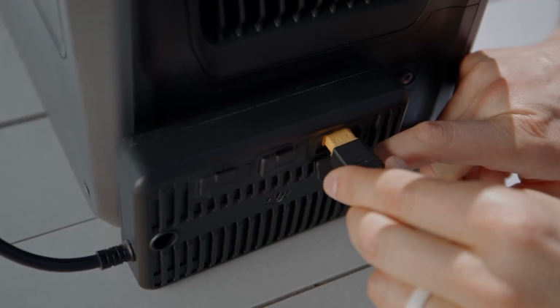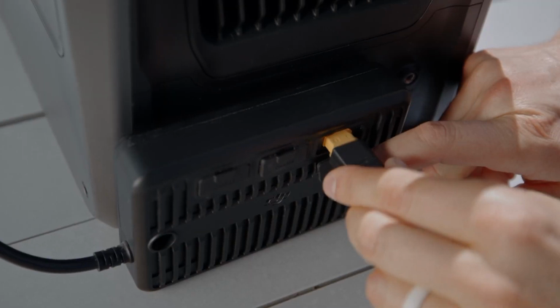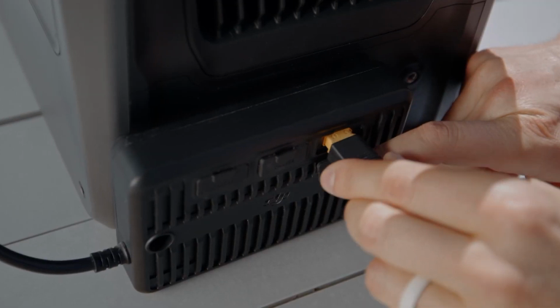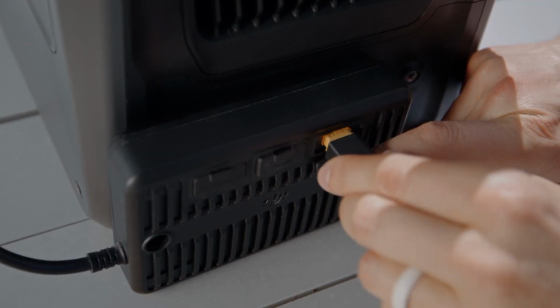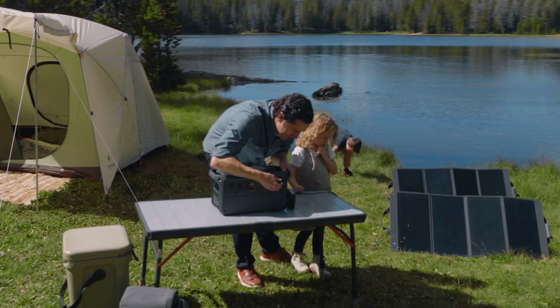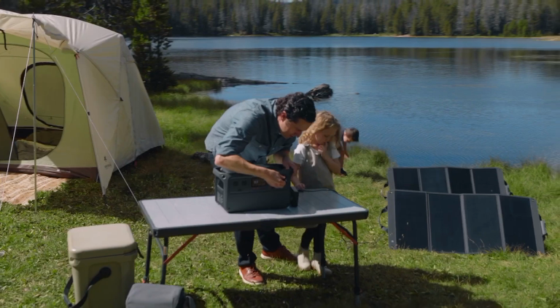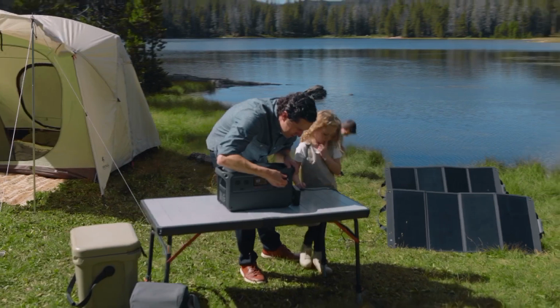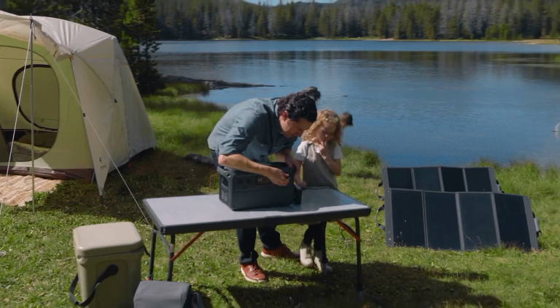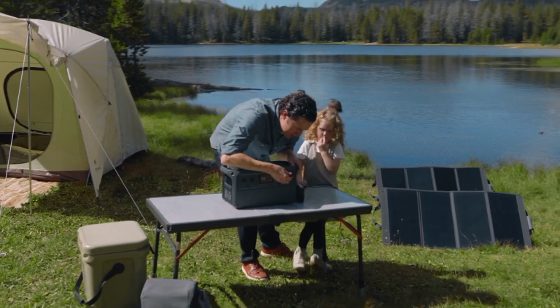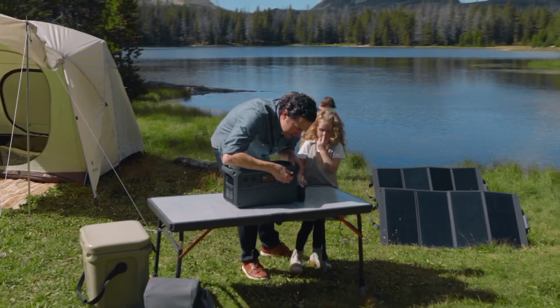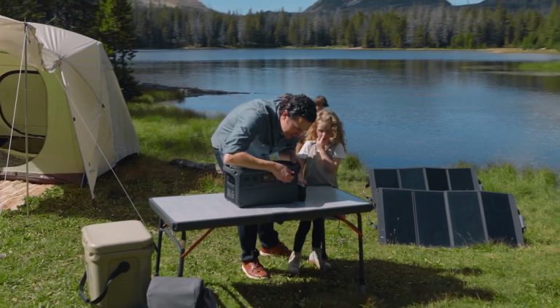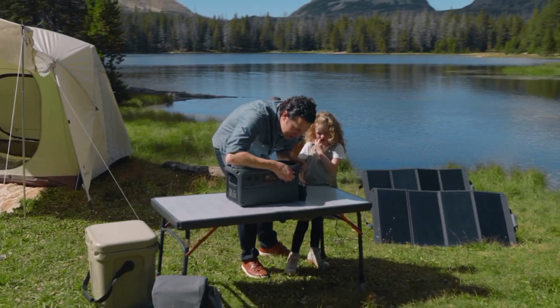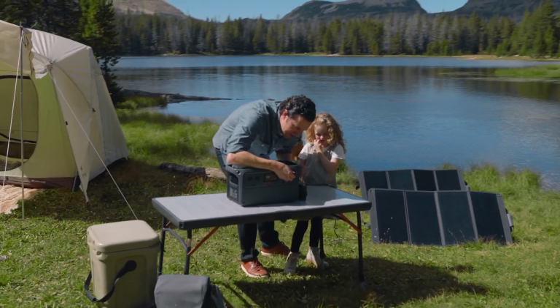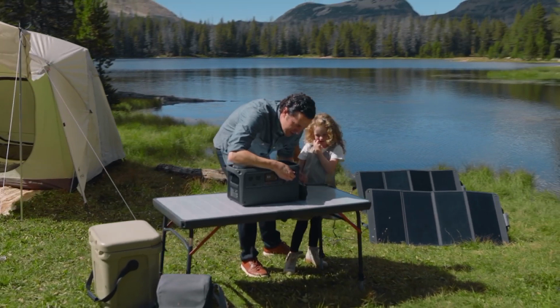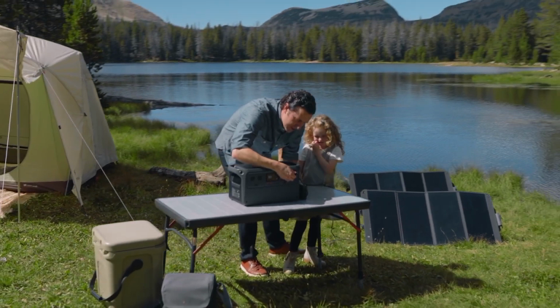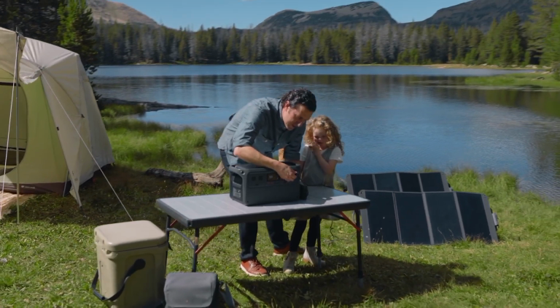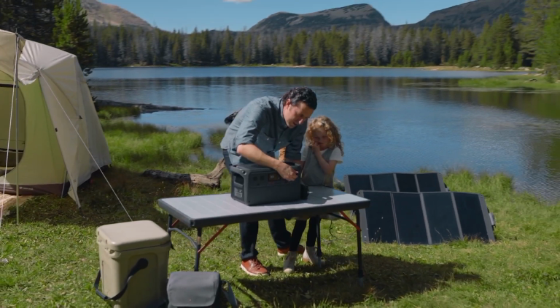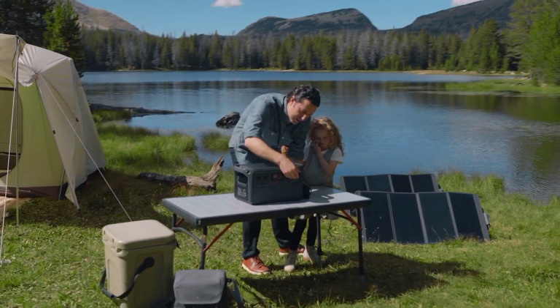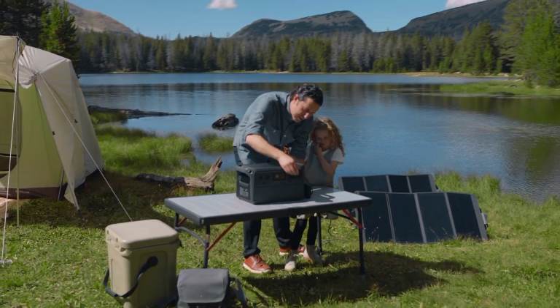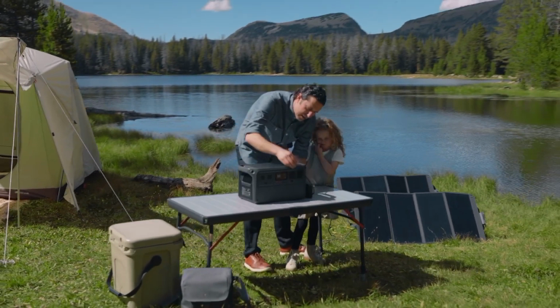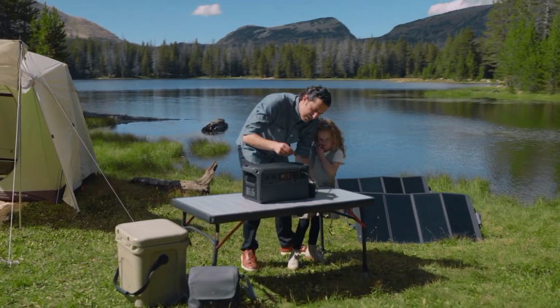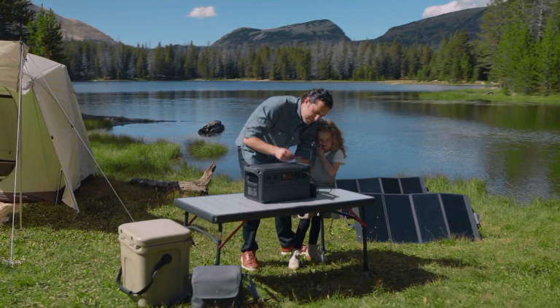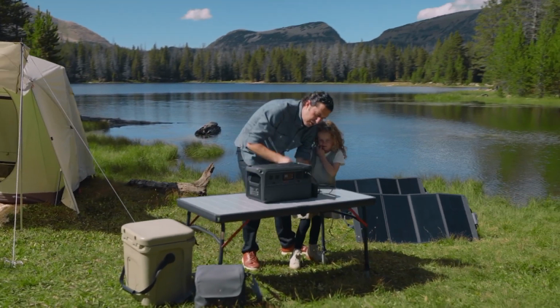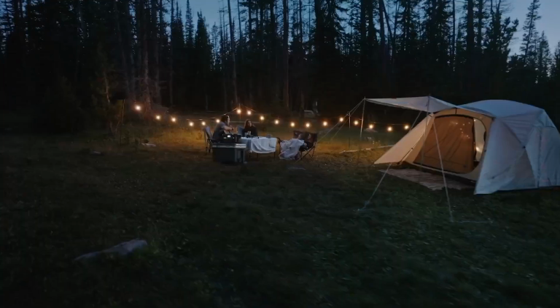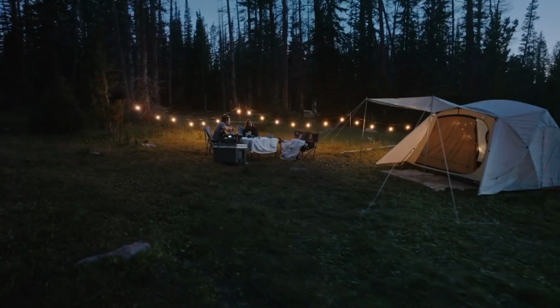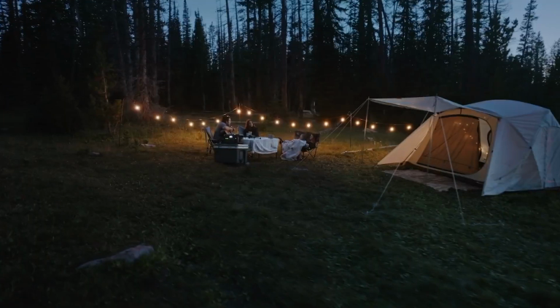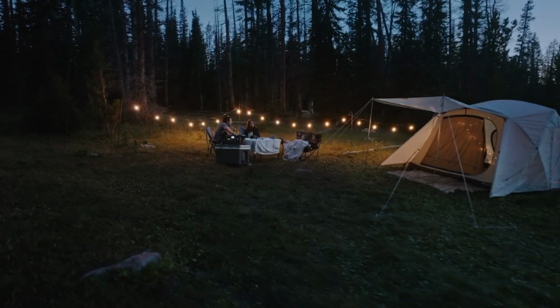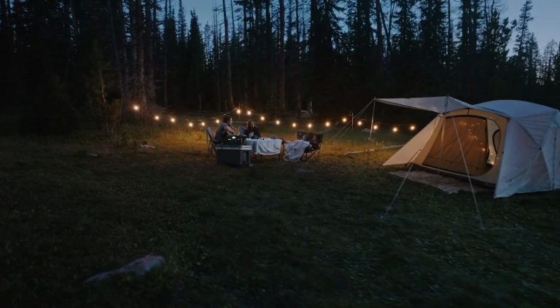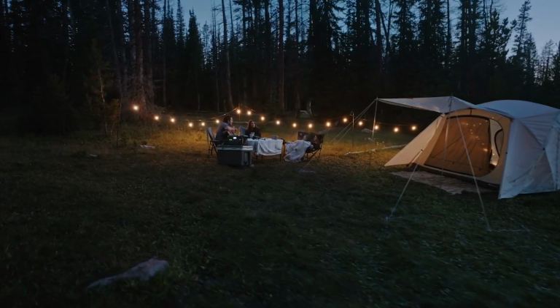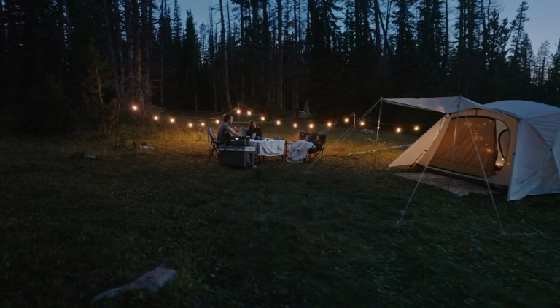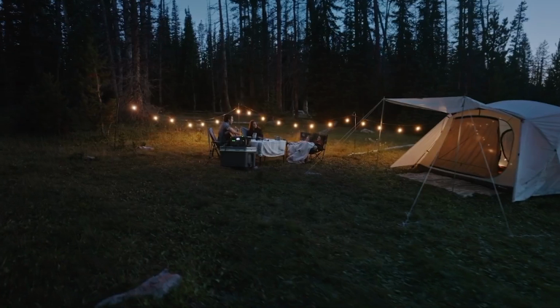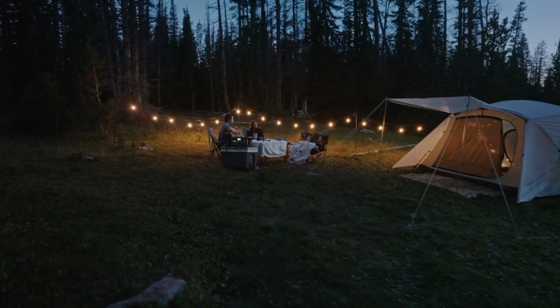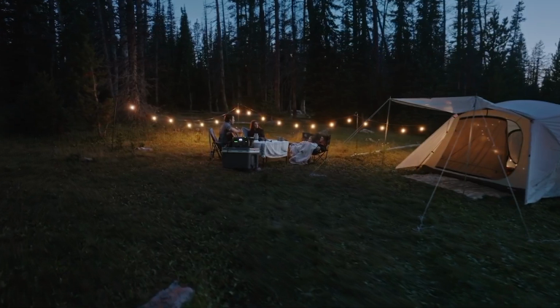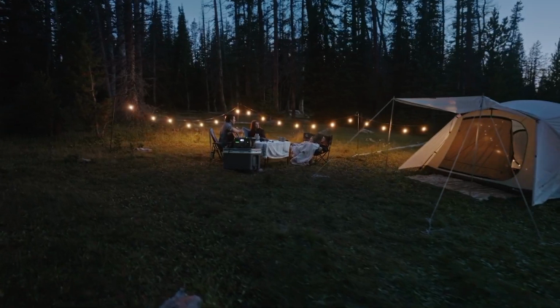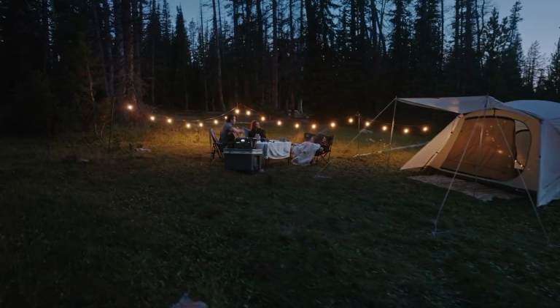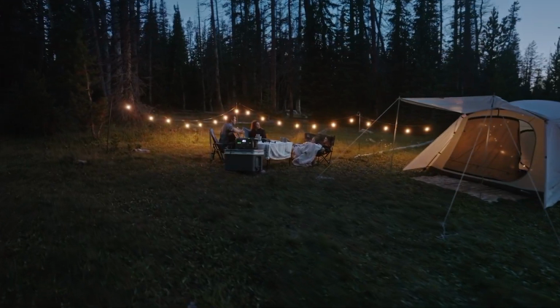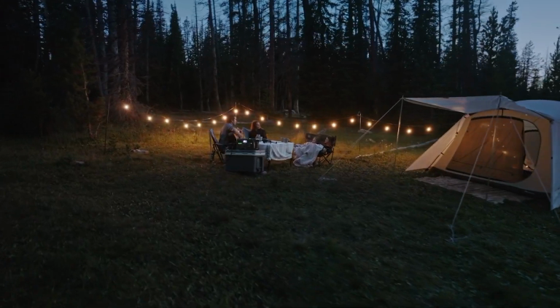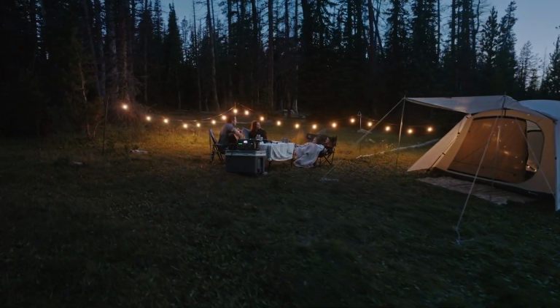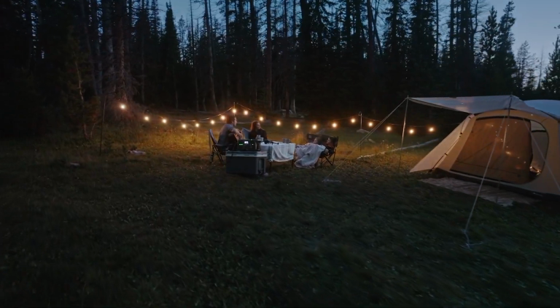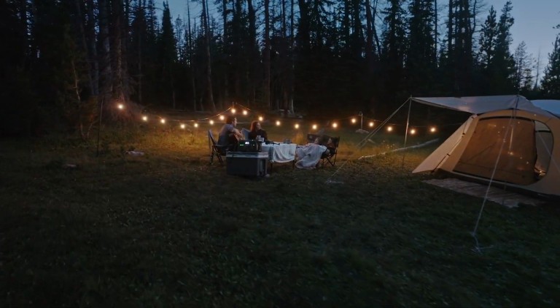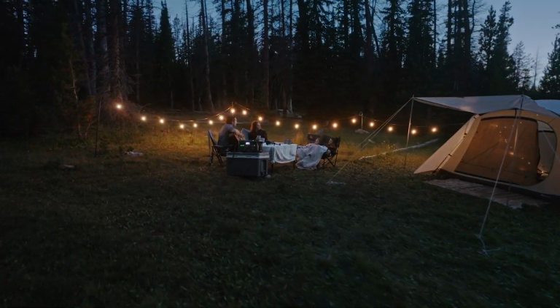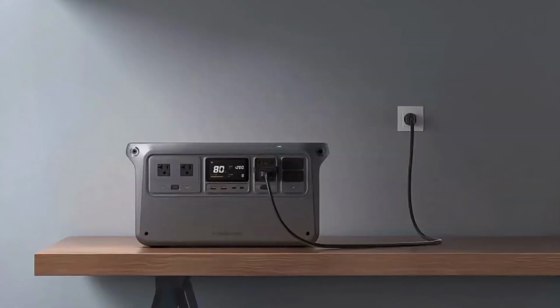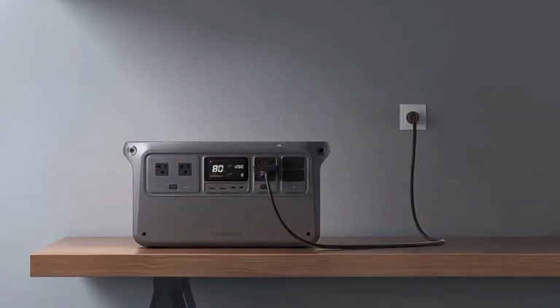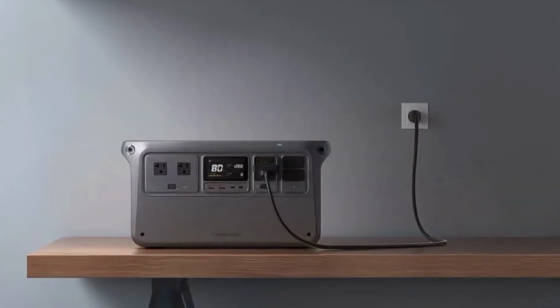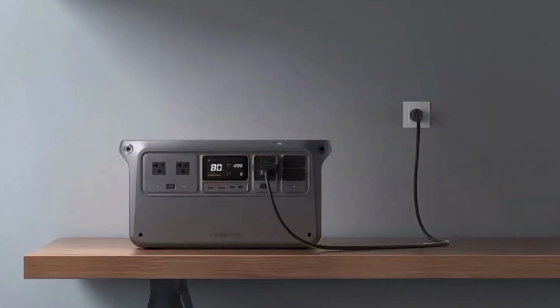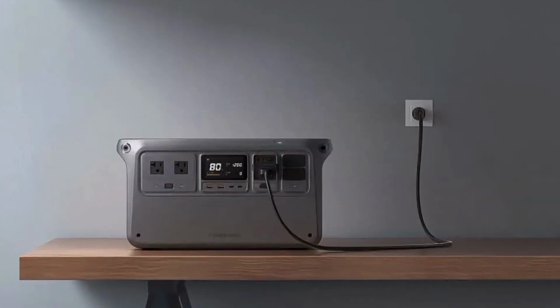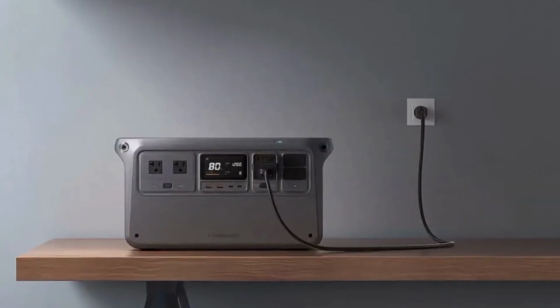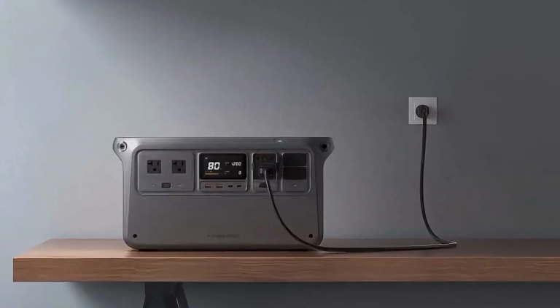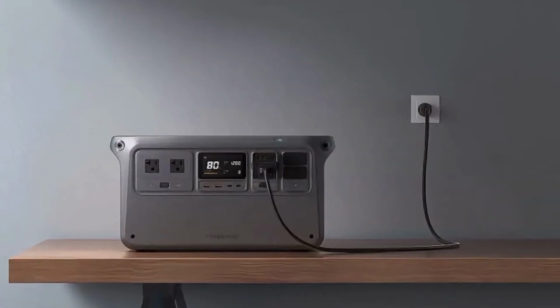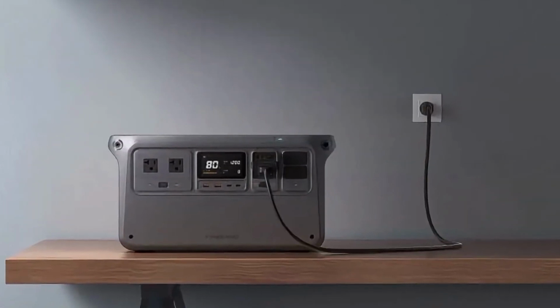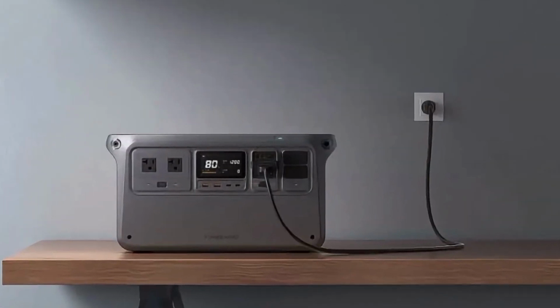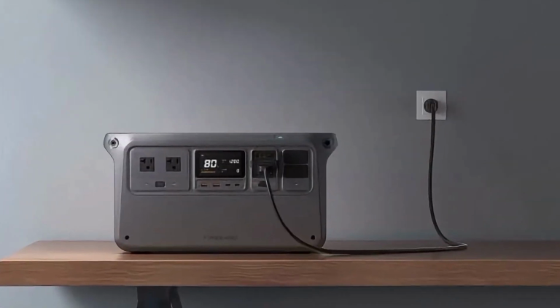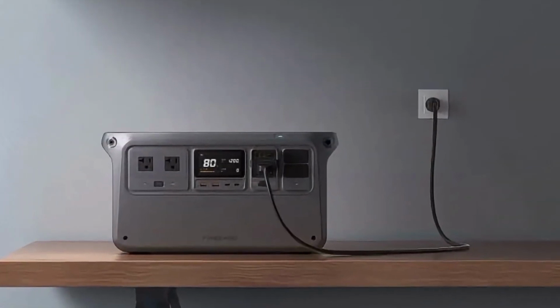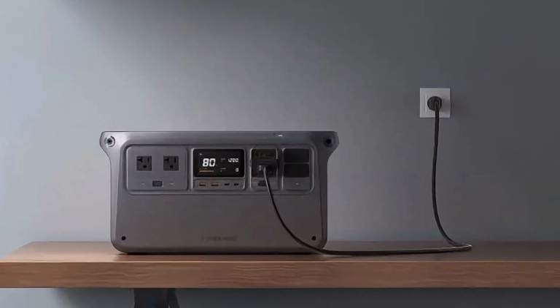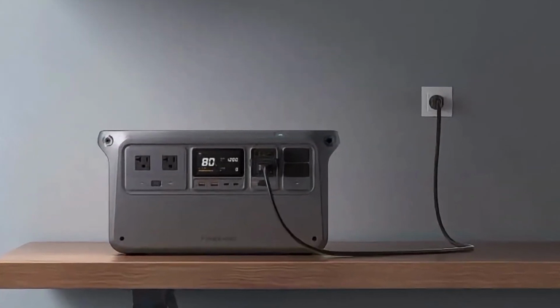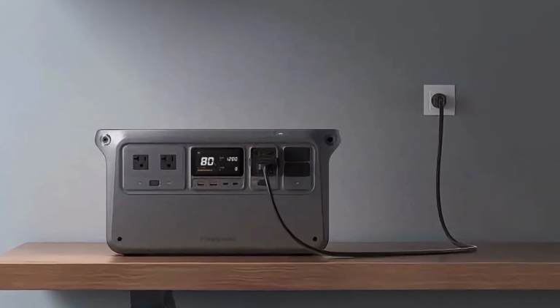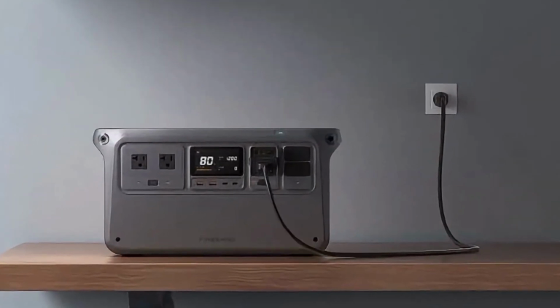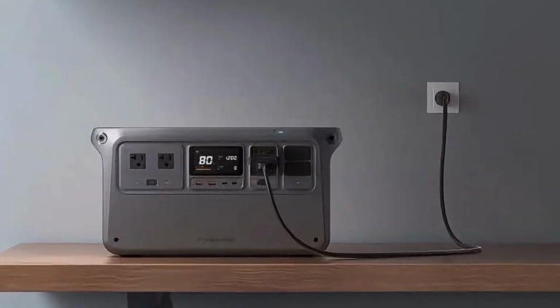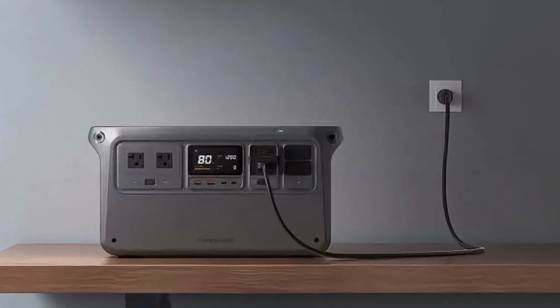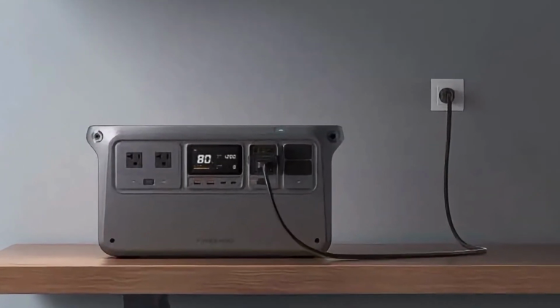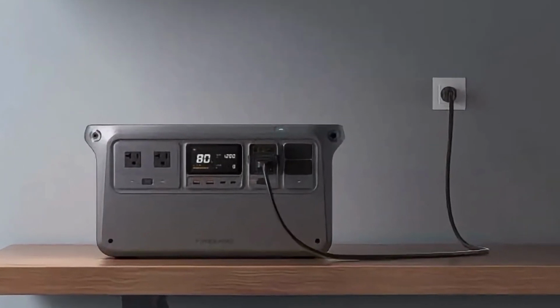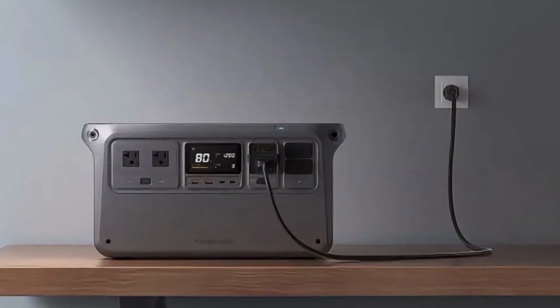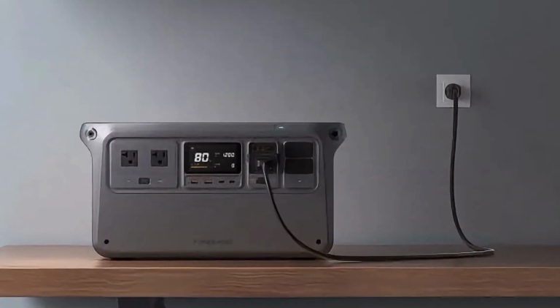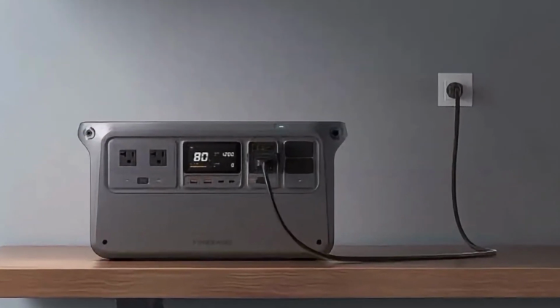The fast charging capability allows you to recharge the power station to 80% in just 50 minutes. Whether you're a digital nomad, outdoor enthusiast, or simply looking for a reliable backup power source, the DJI Power 1000 is the perfect solution.